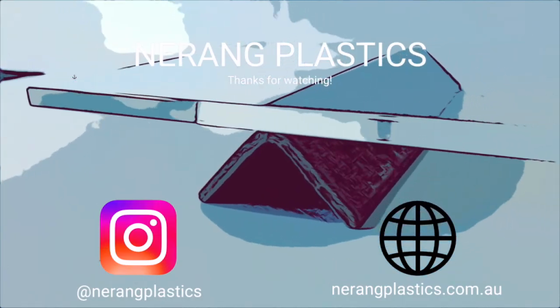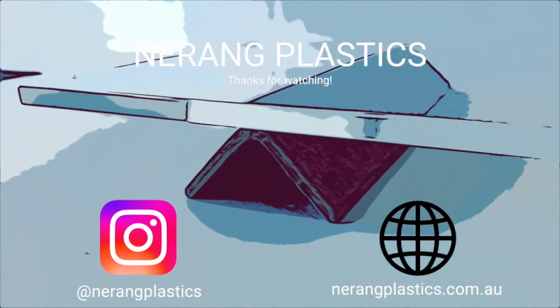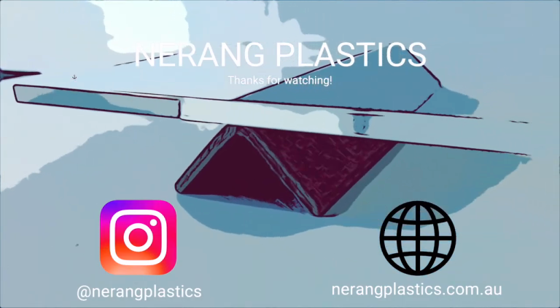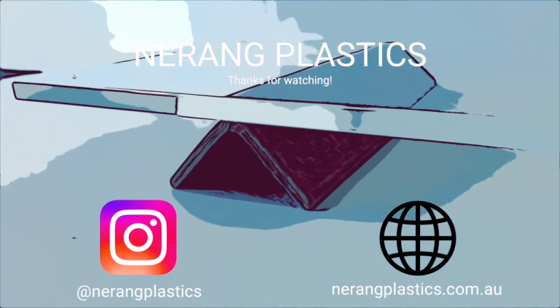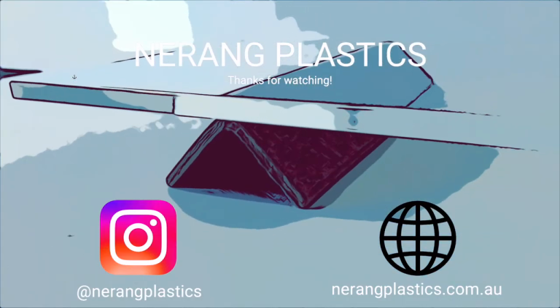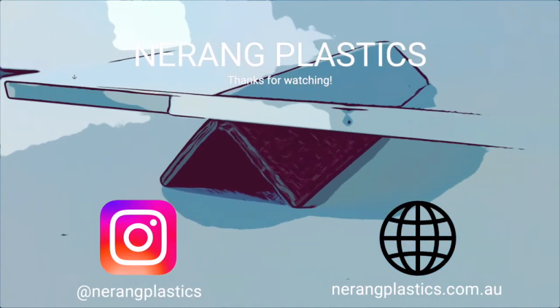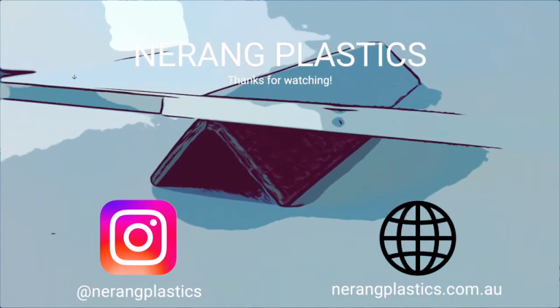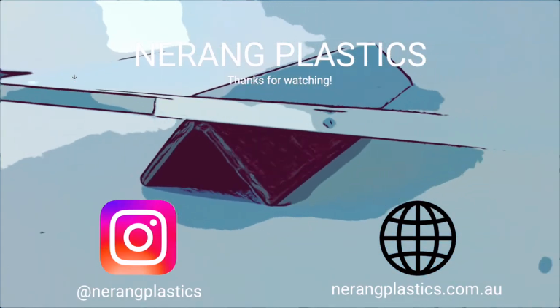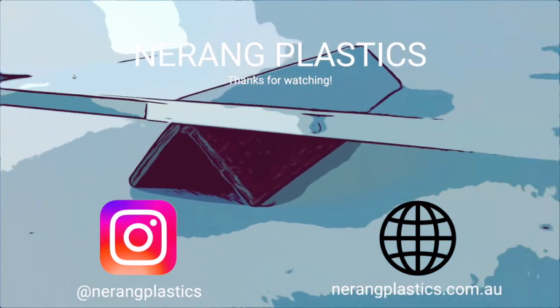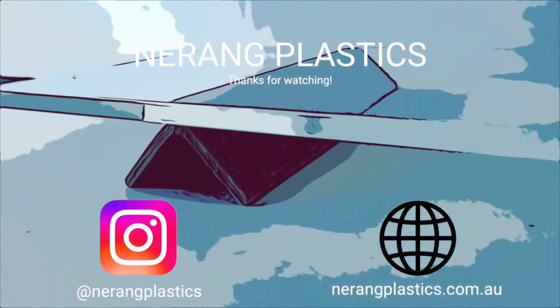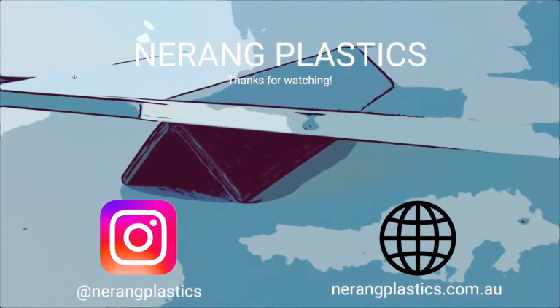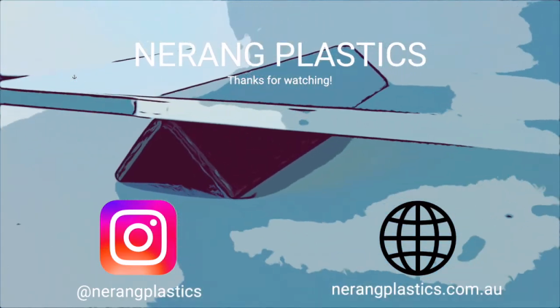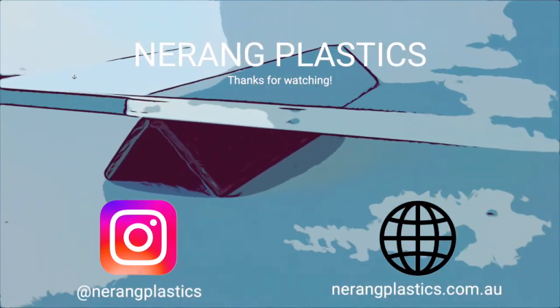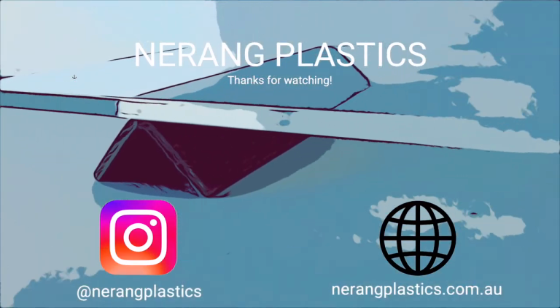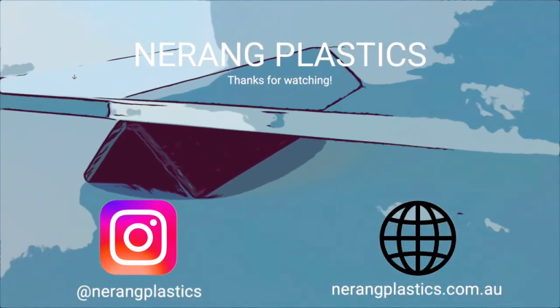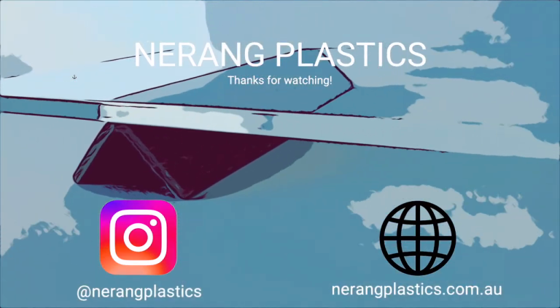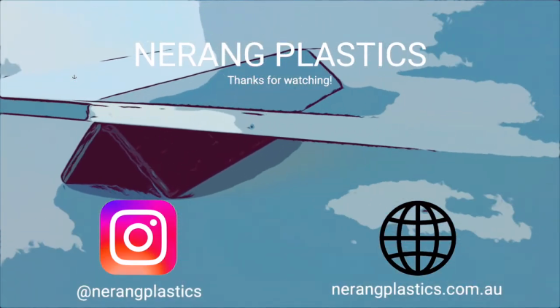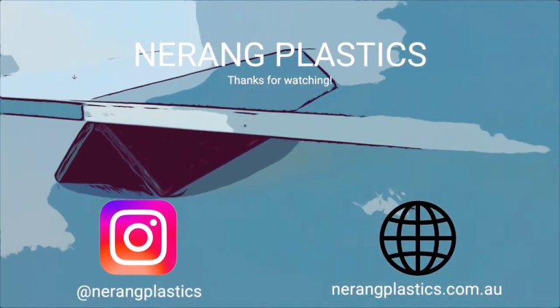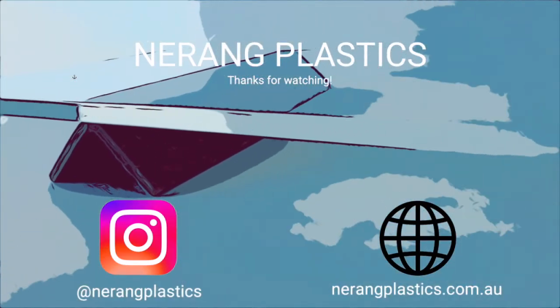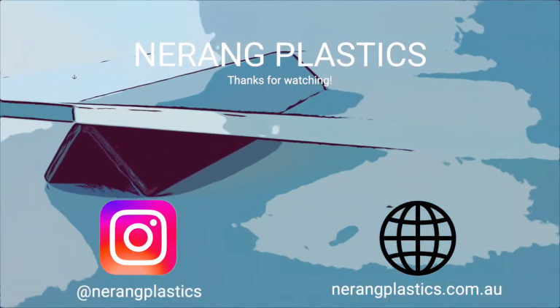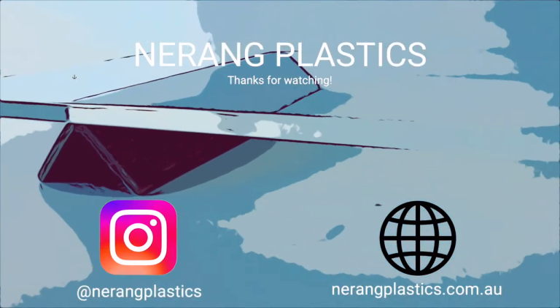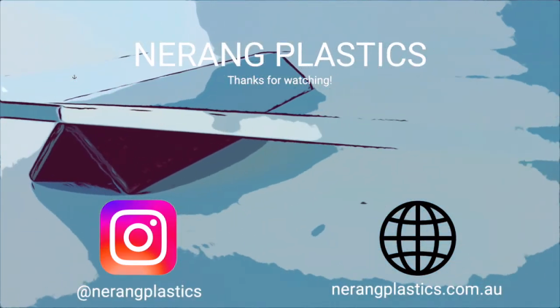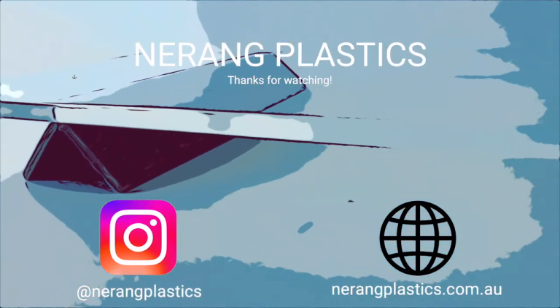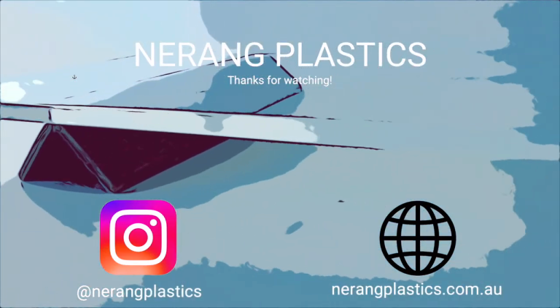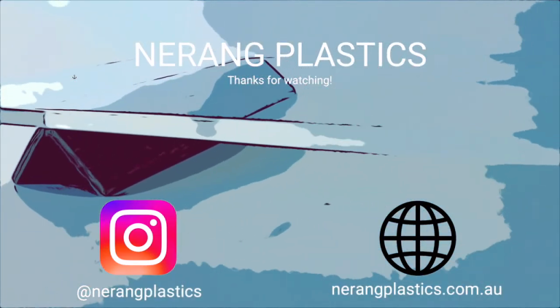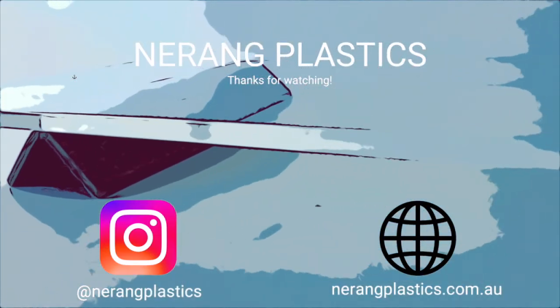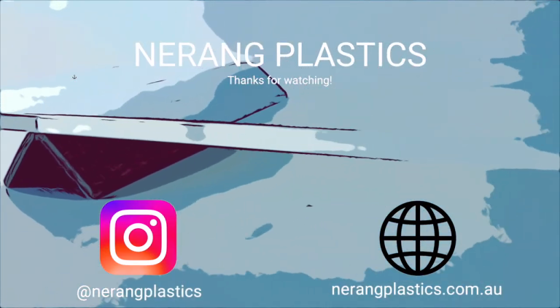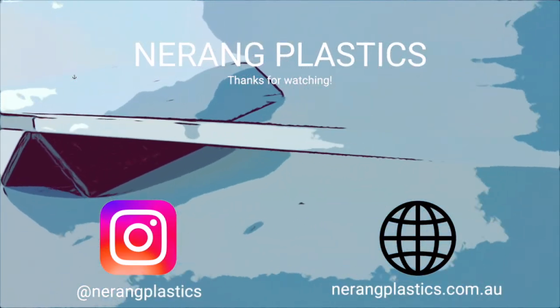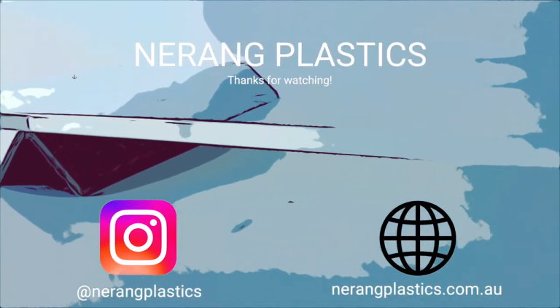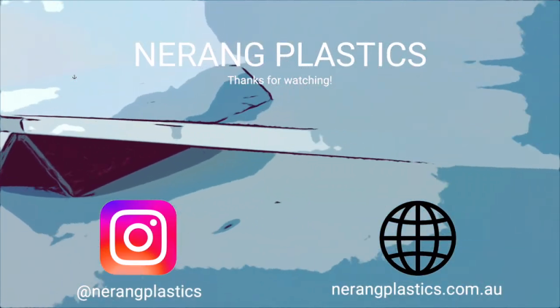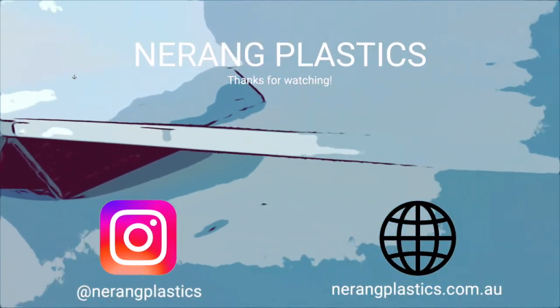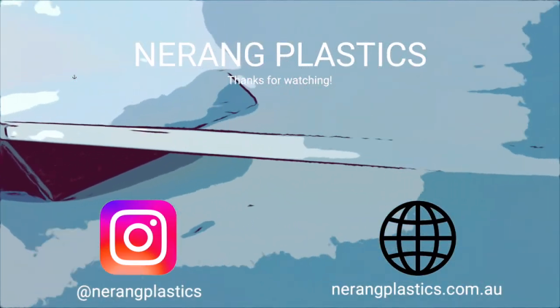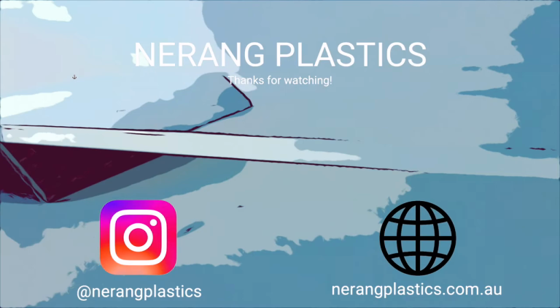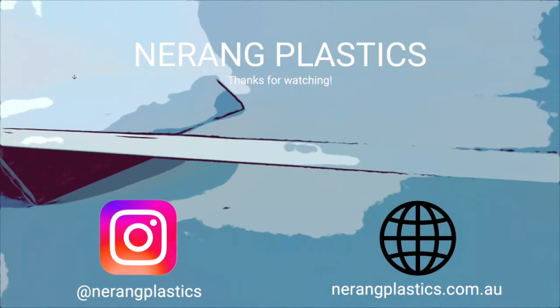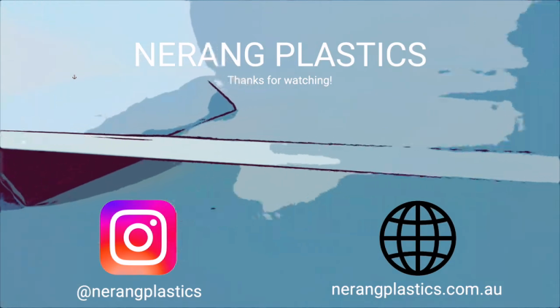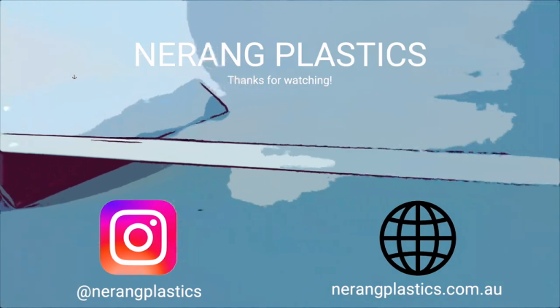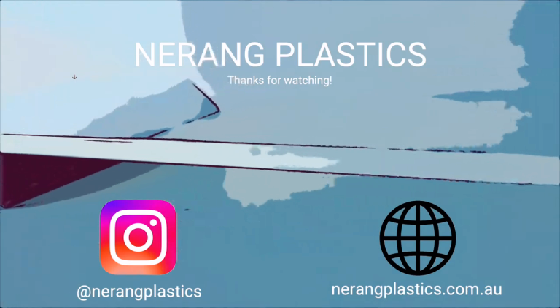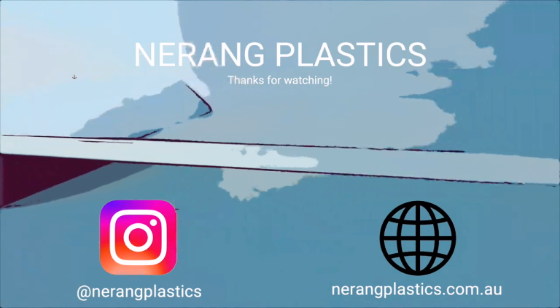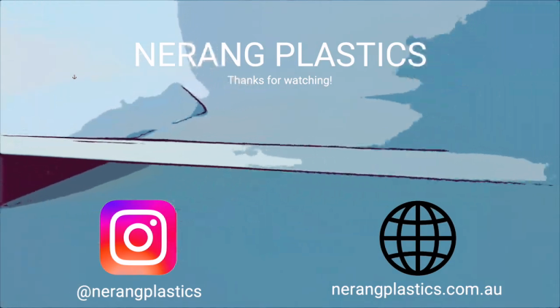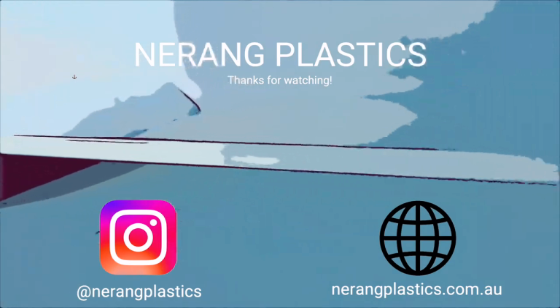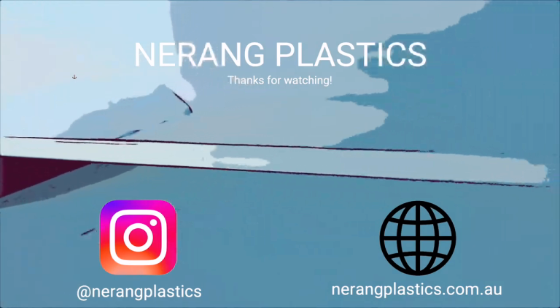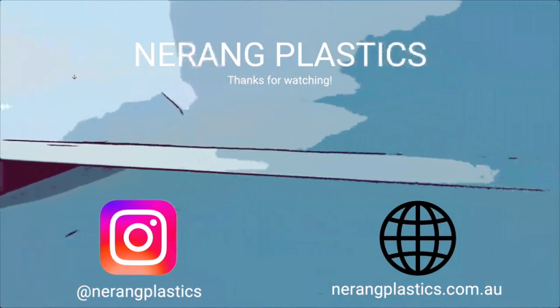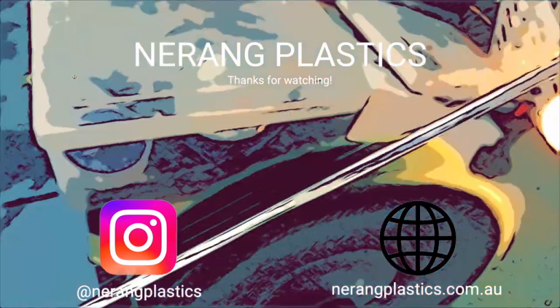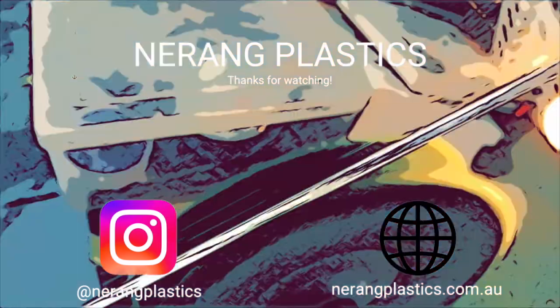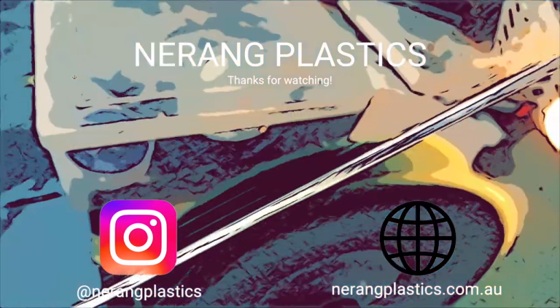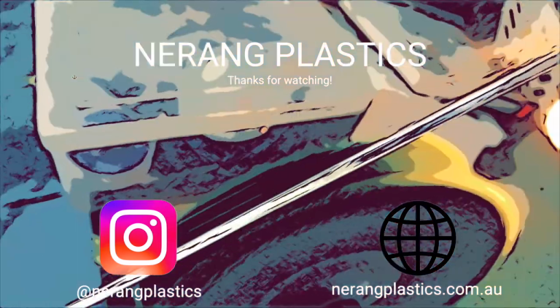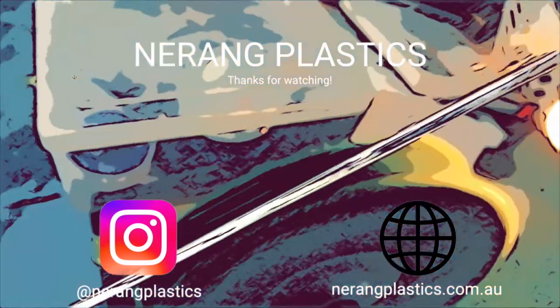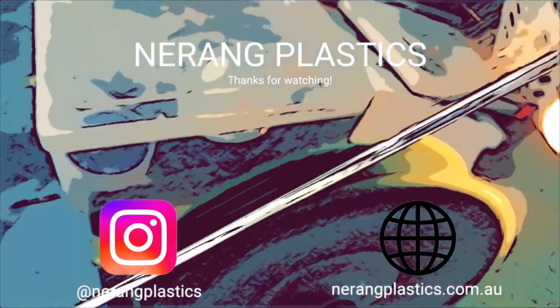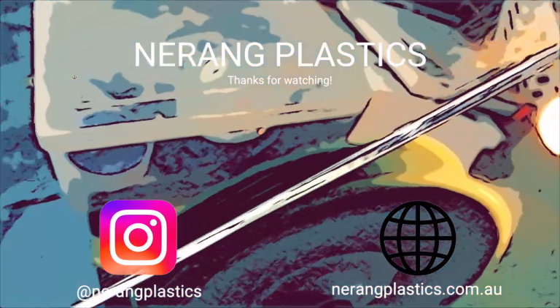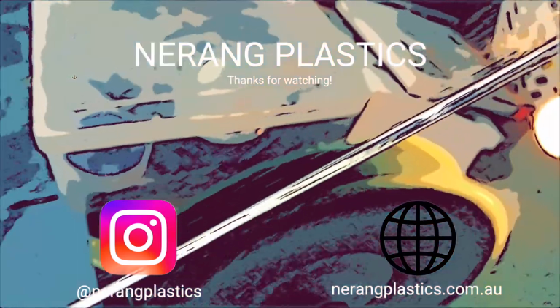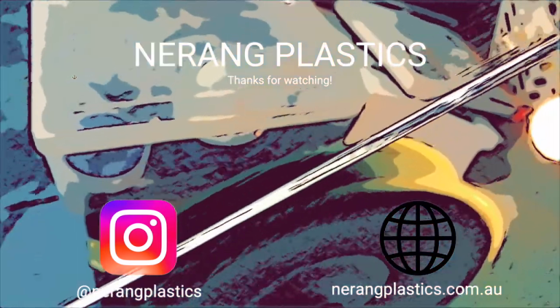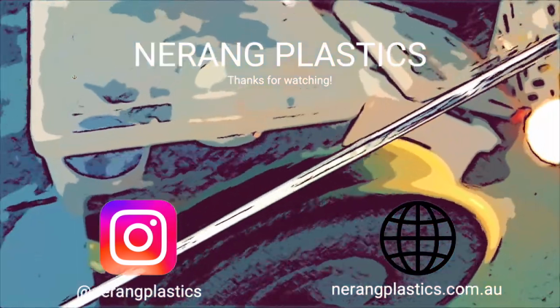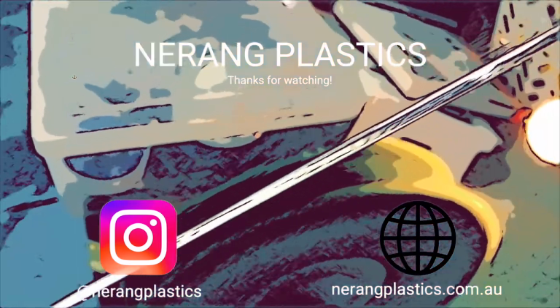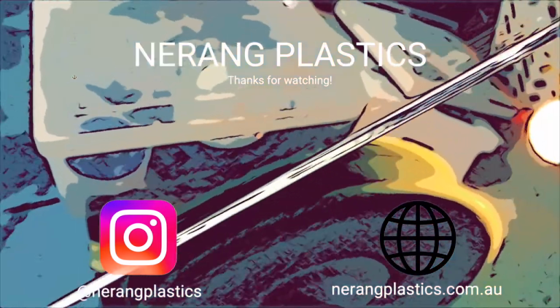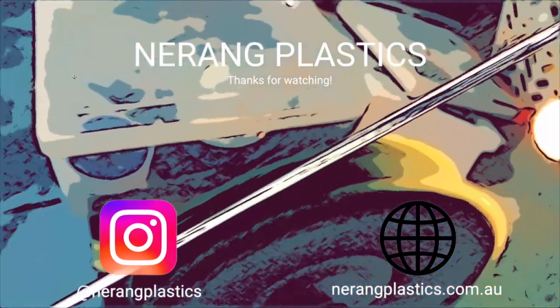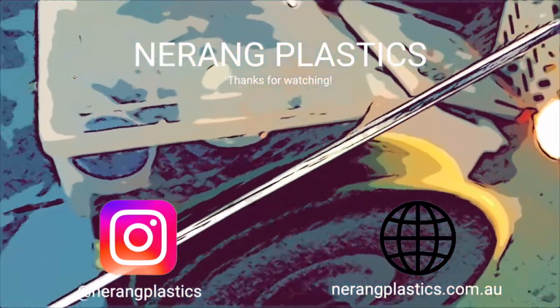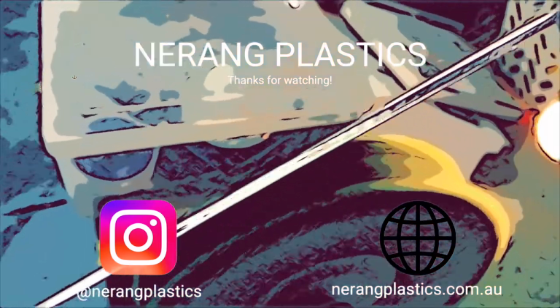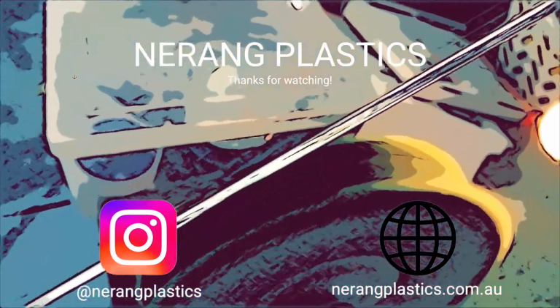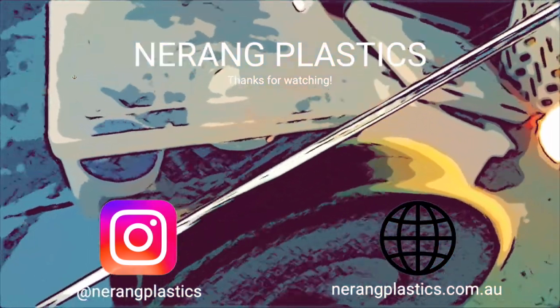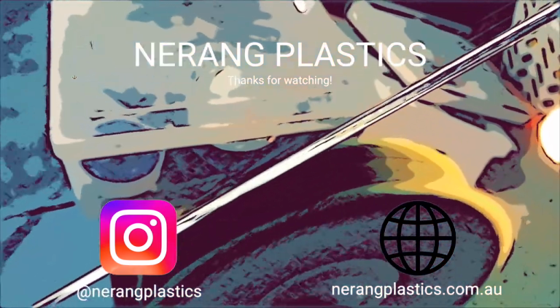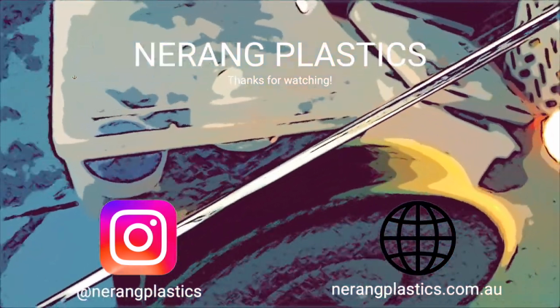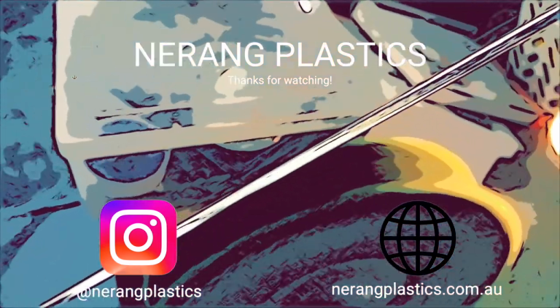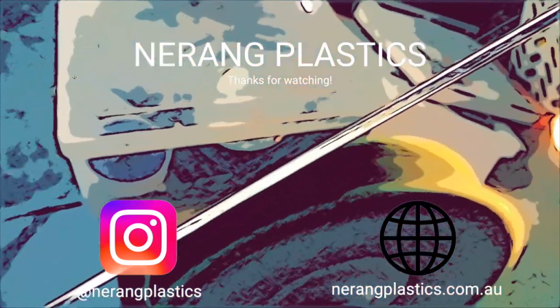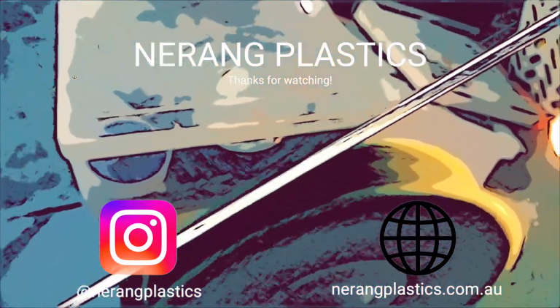Thanks for watching. Be sure to subscribe and we hope that this video taught you something. Make sure to check out this playlist for other instructional videos.